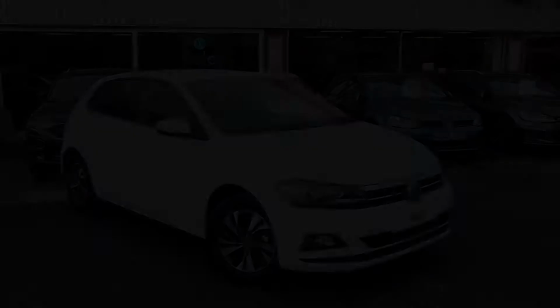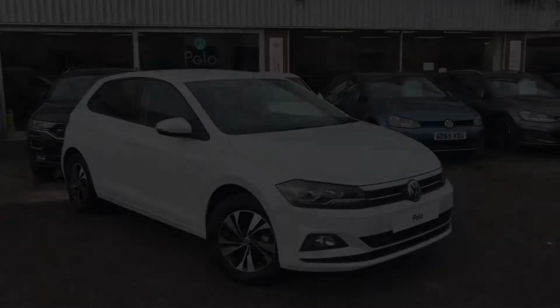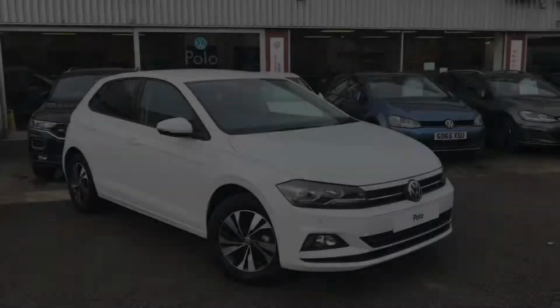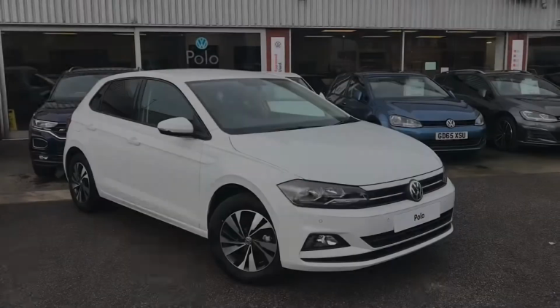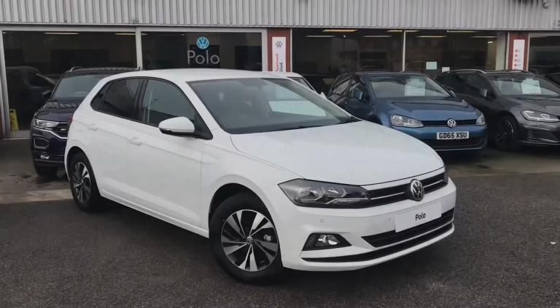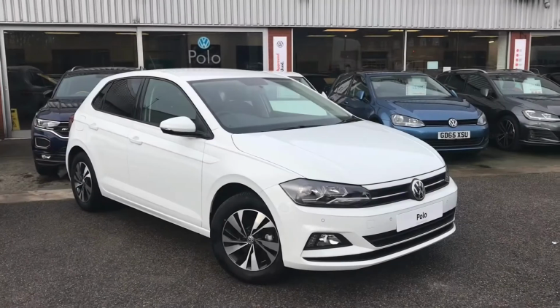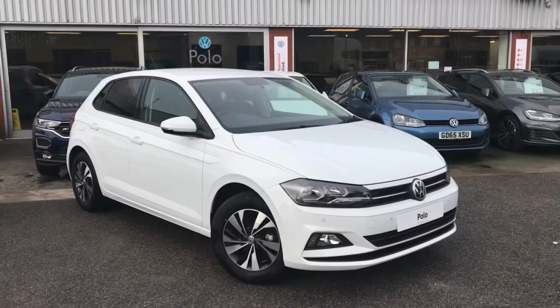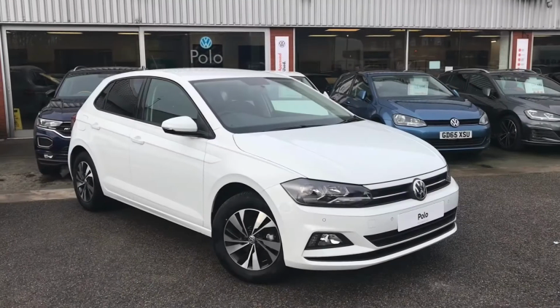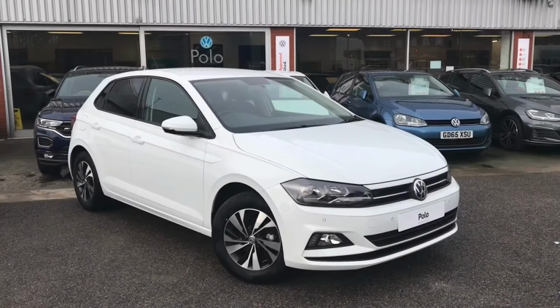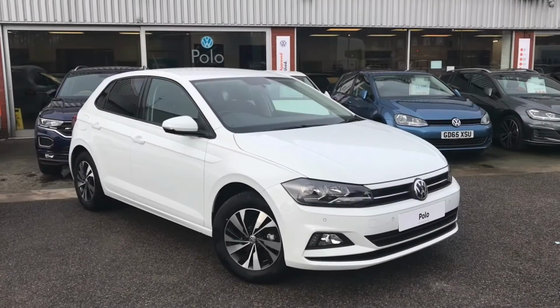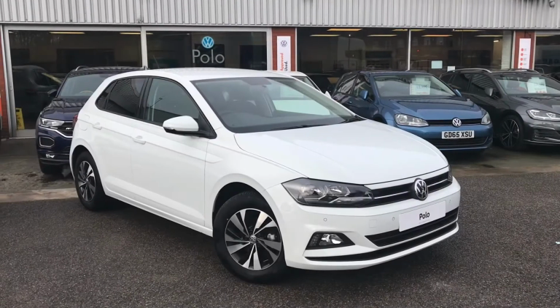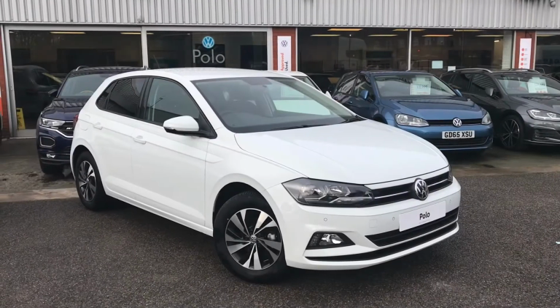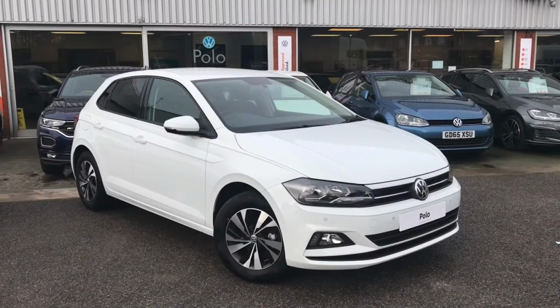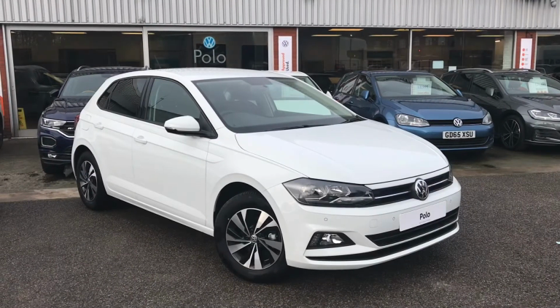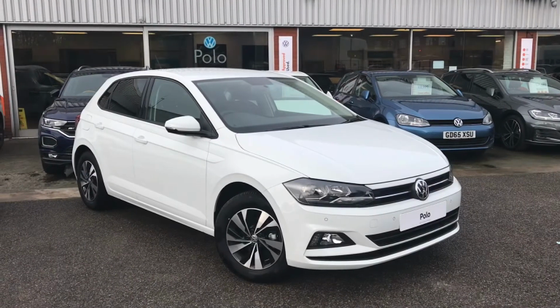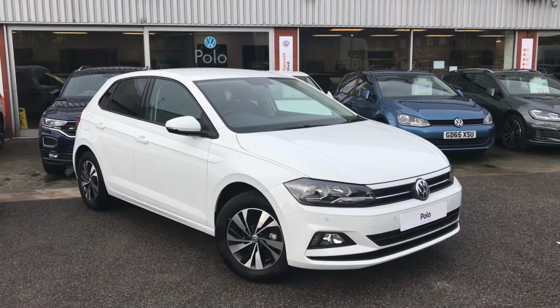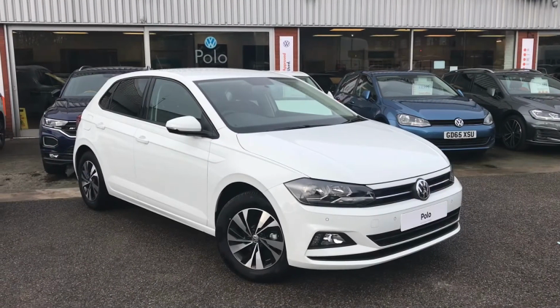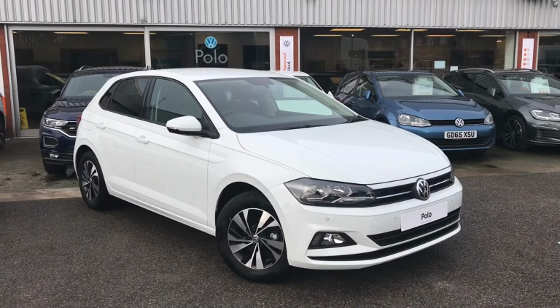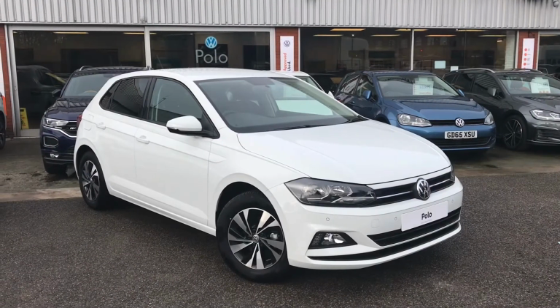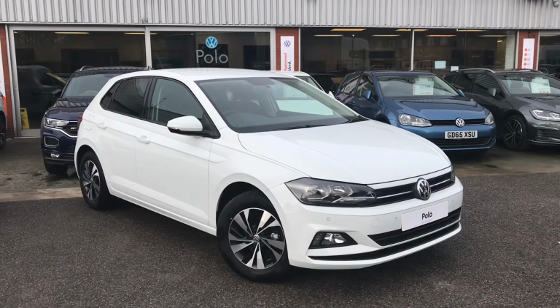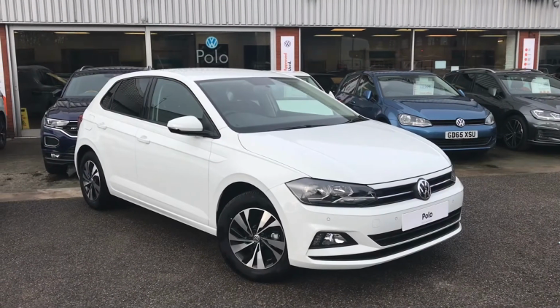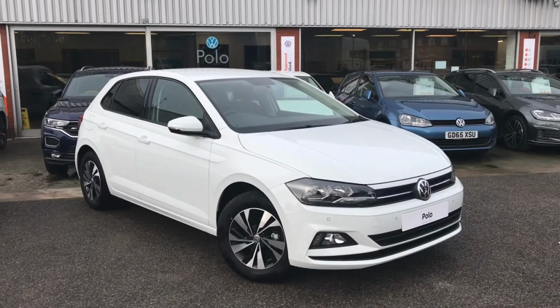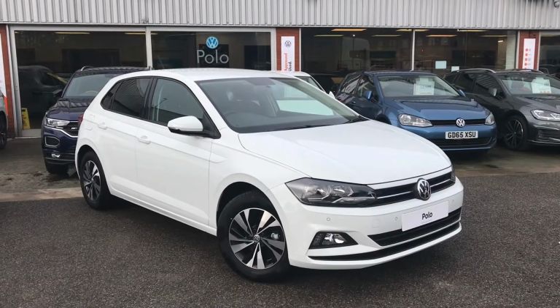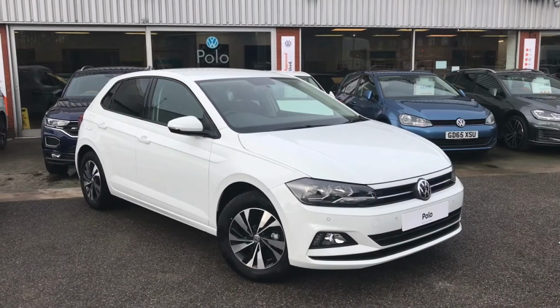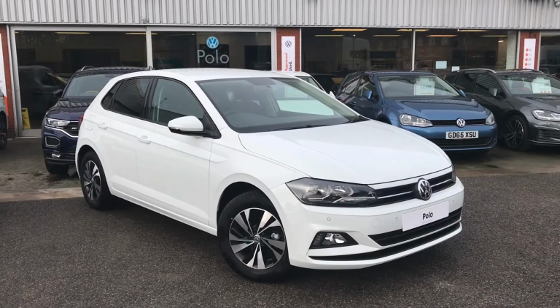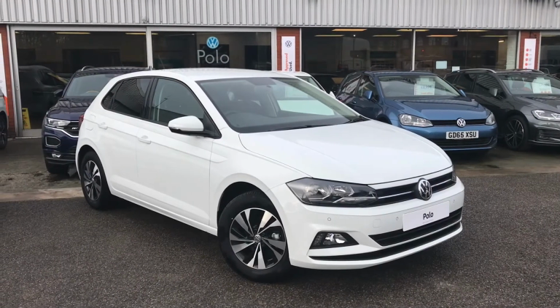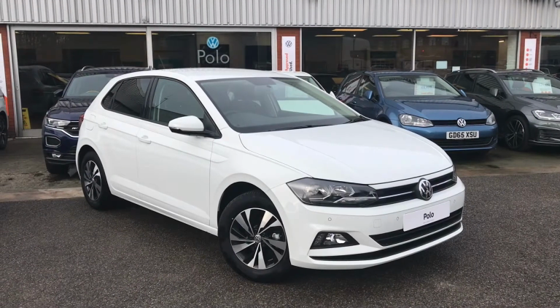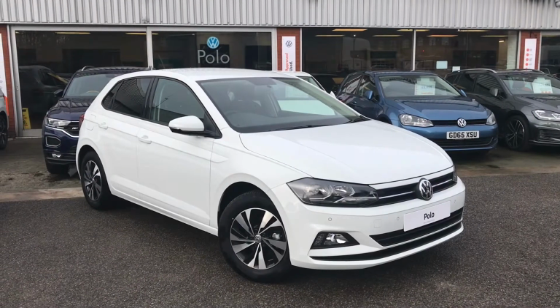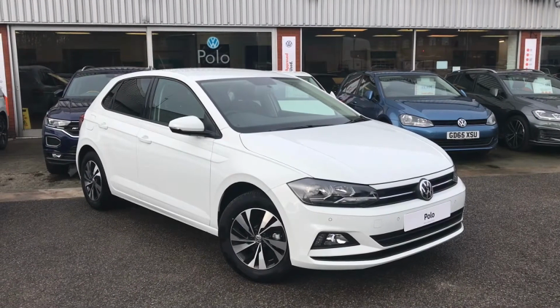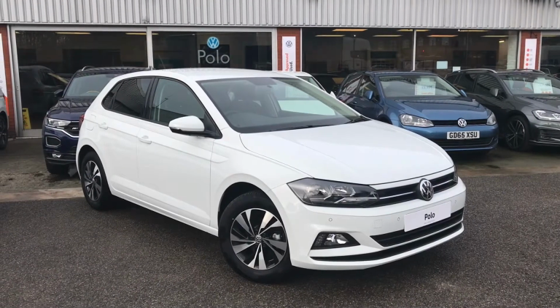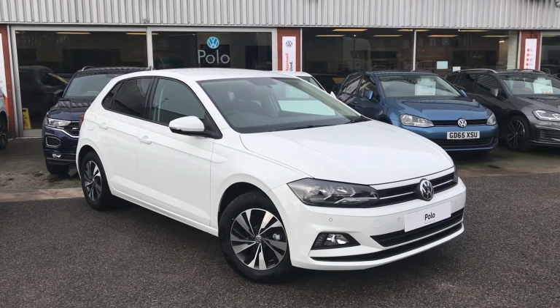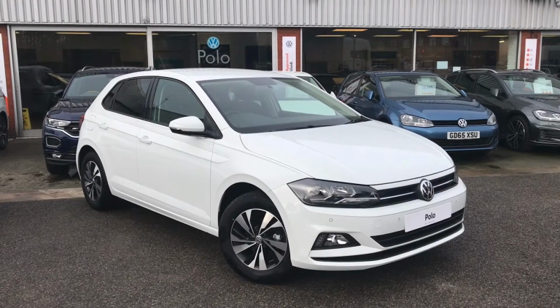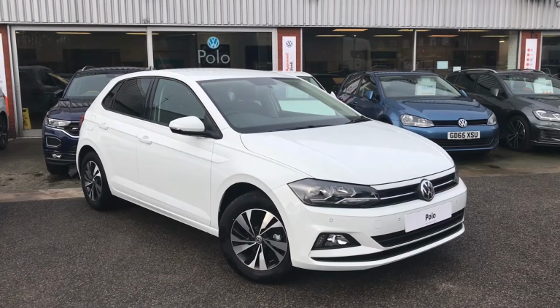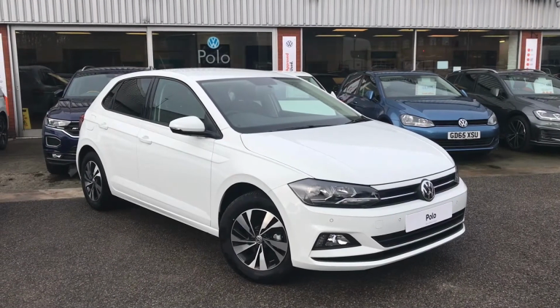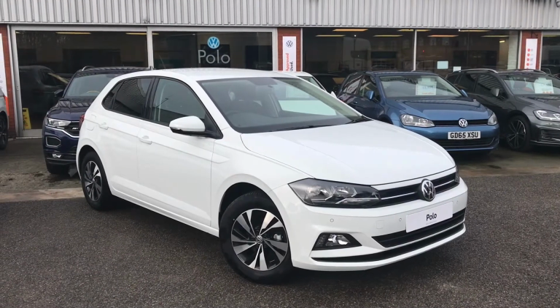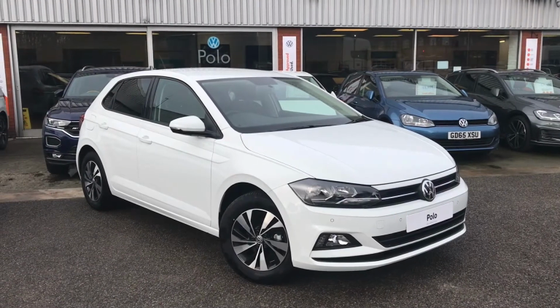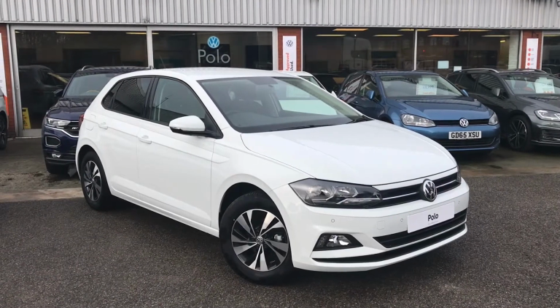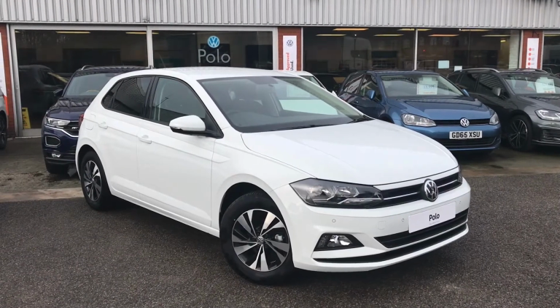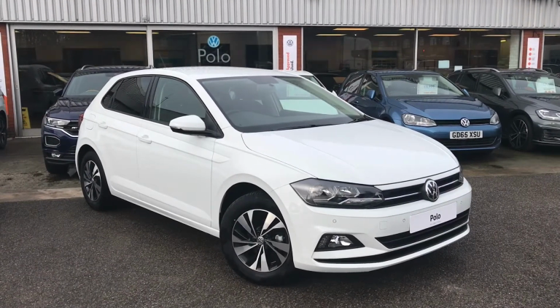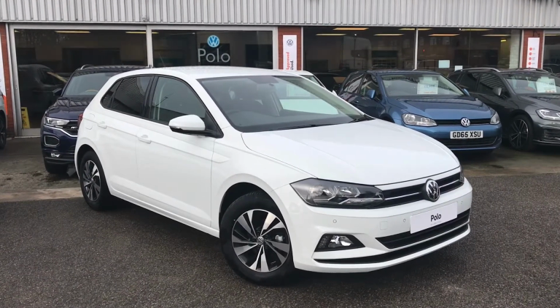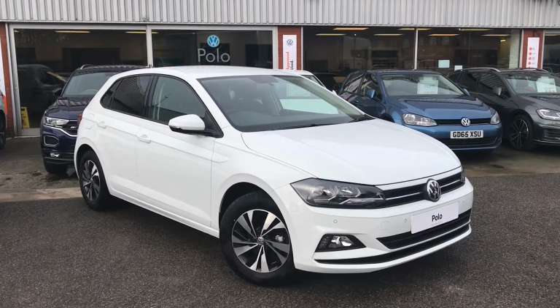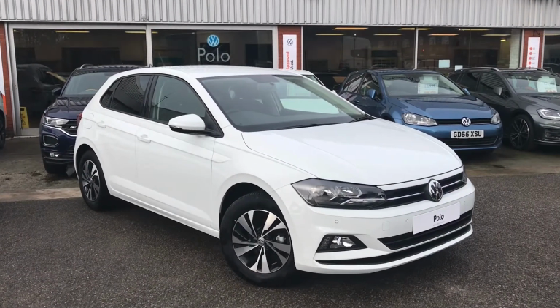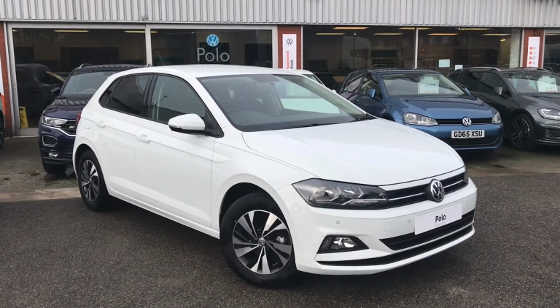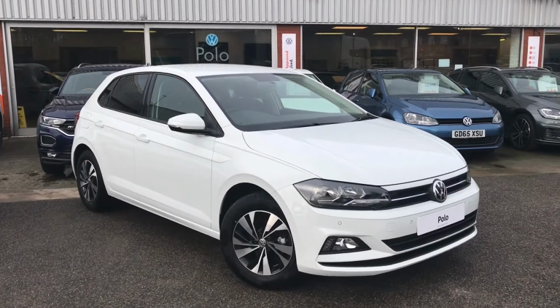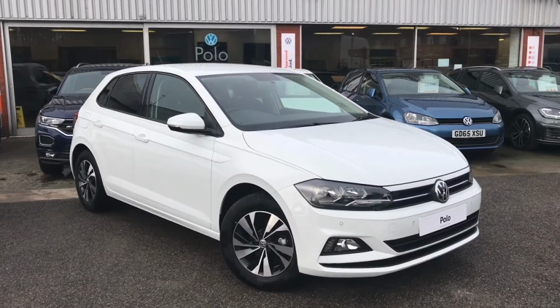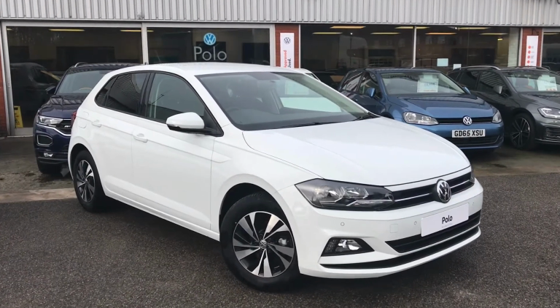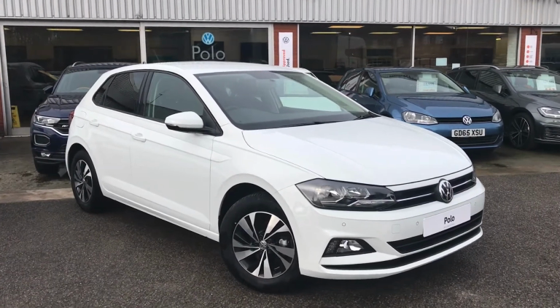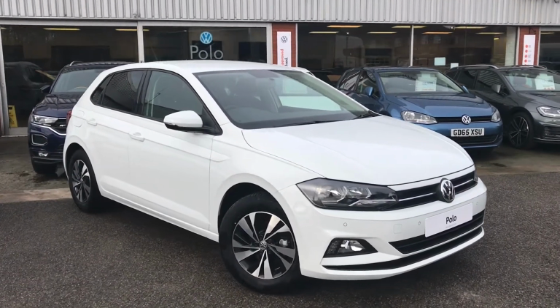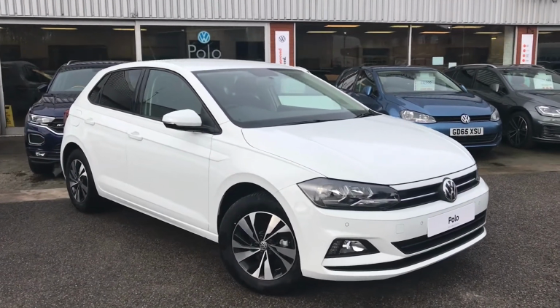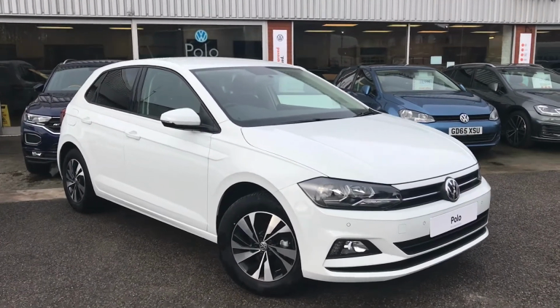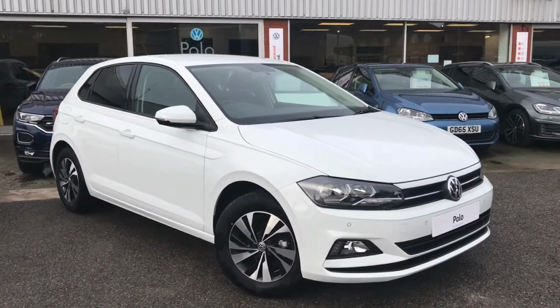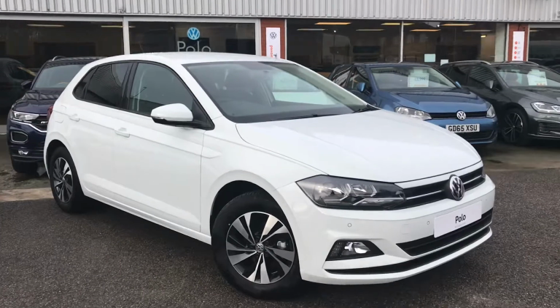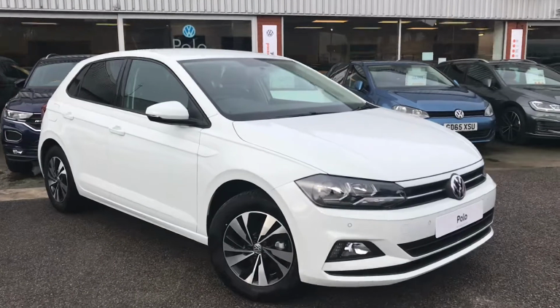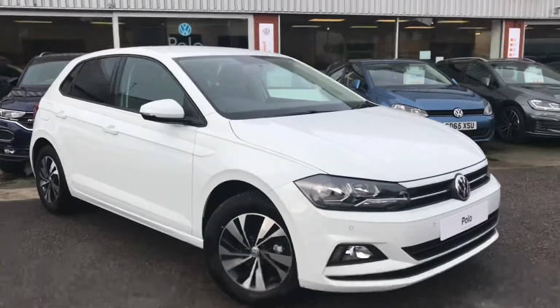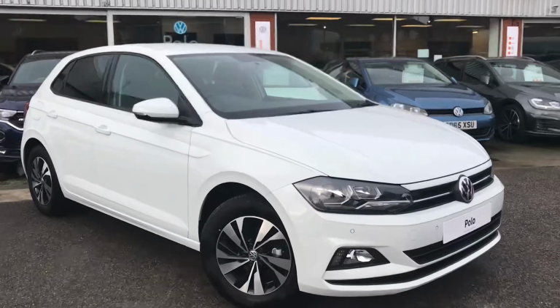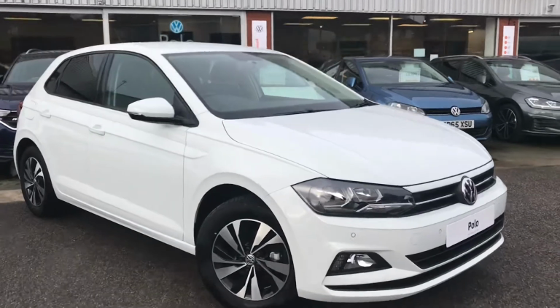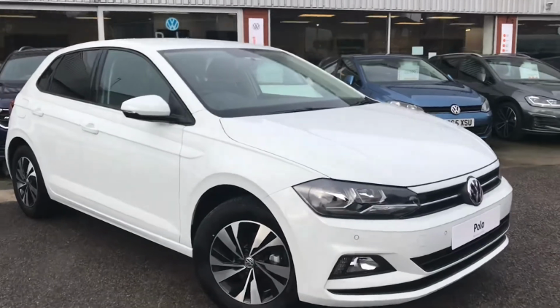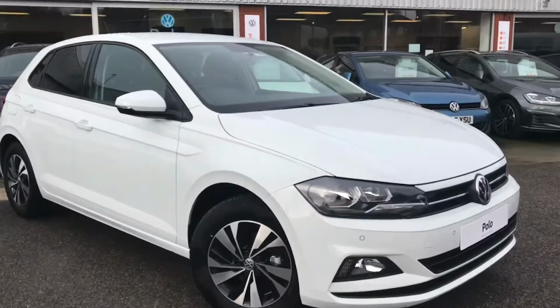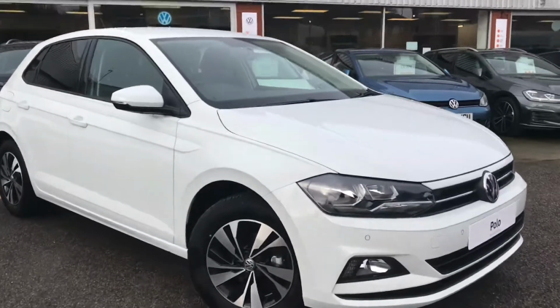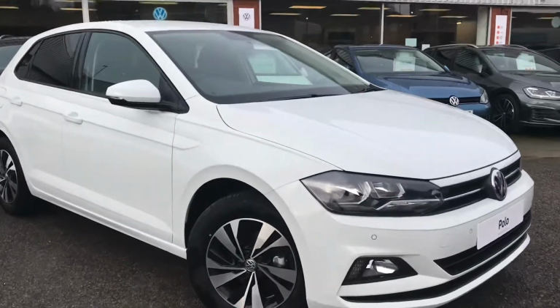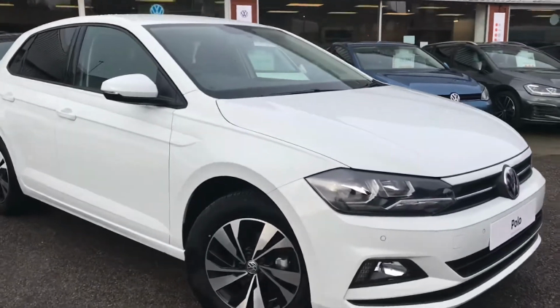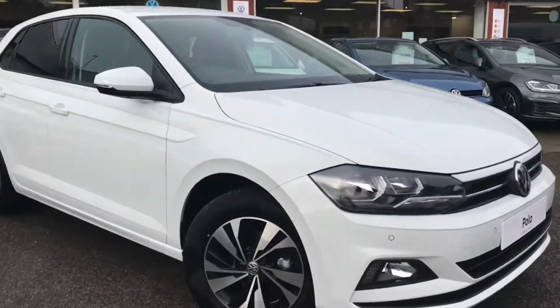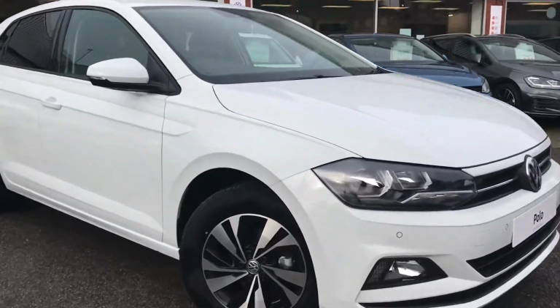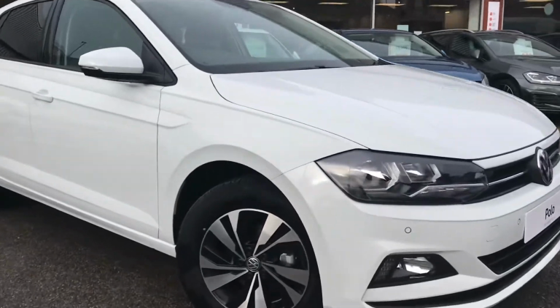Hello from Olden Volkswagen. Here we have the brand new Volkswagen Polo Match 1.0 TSI at 95 PS in our beautiful pure white finish.